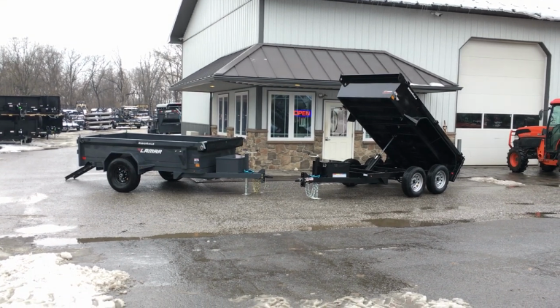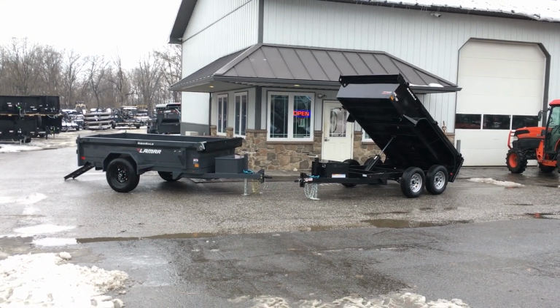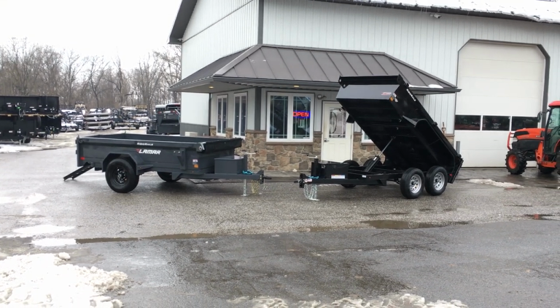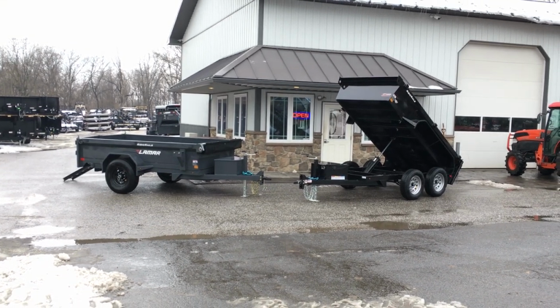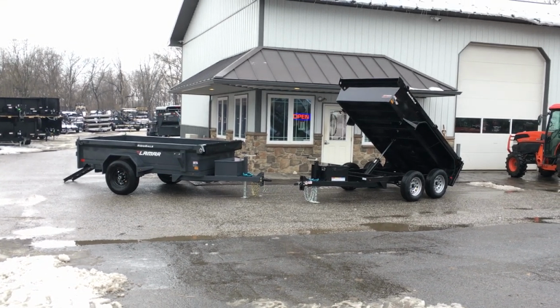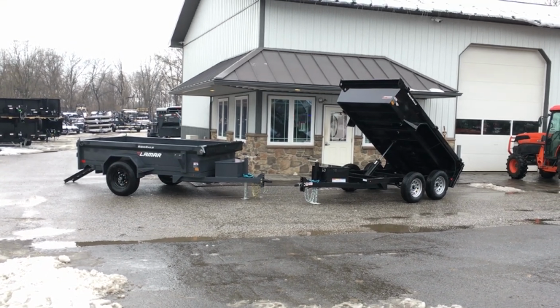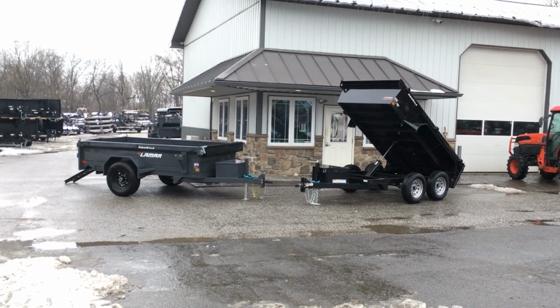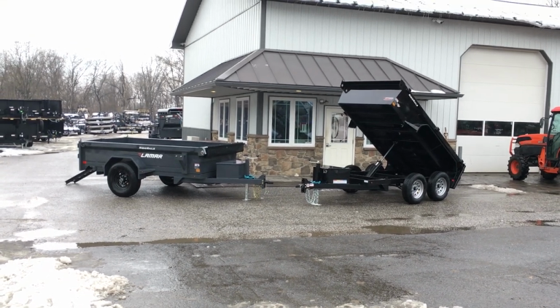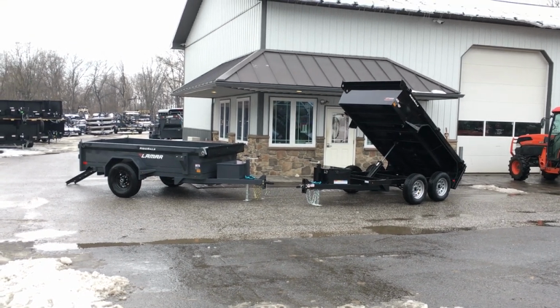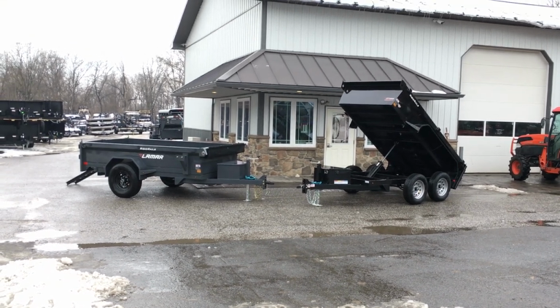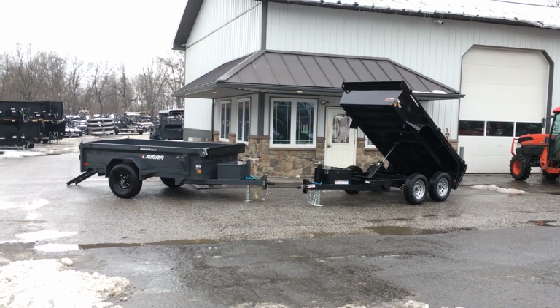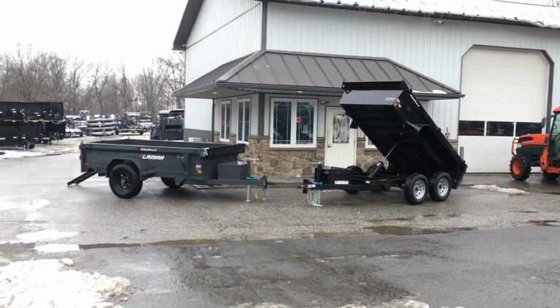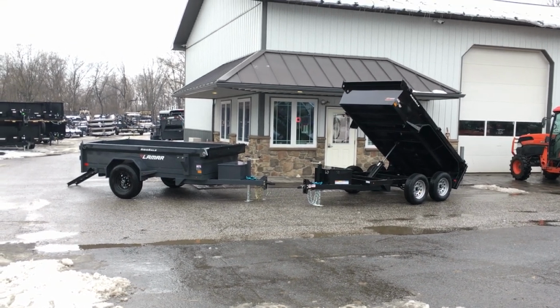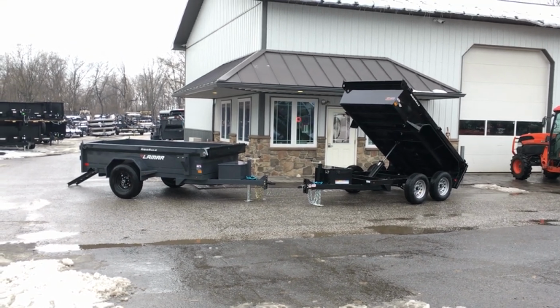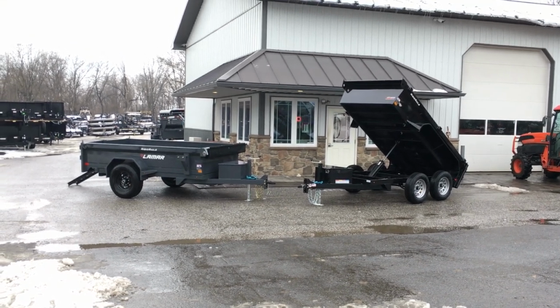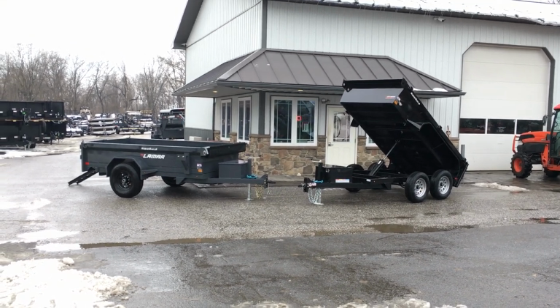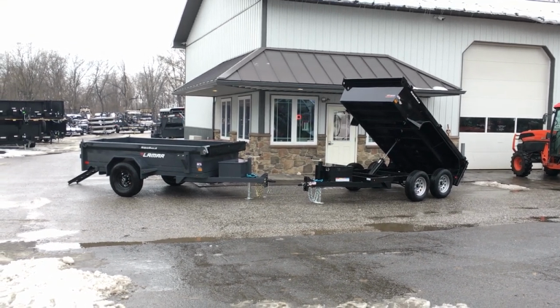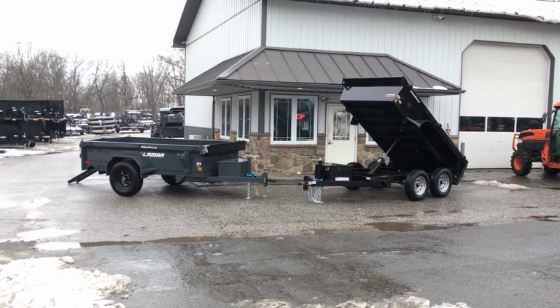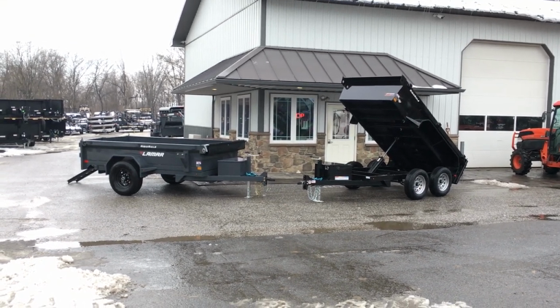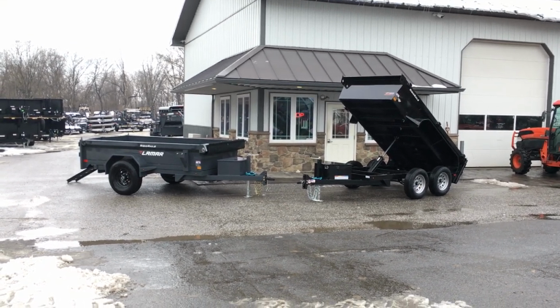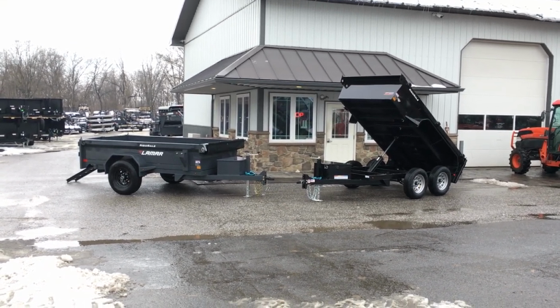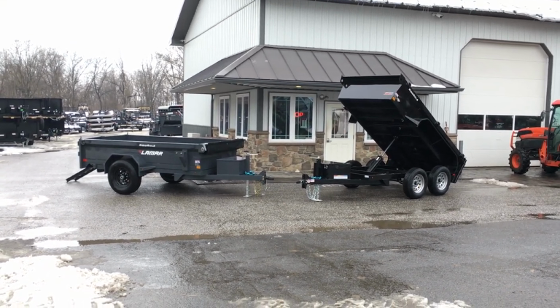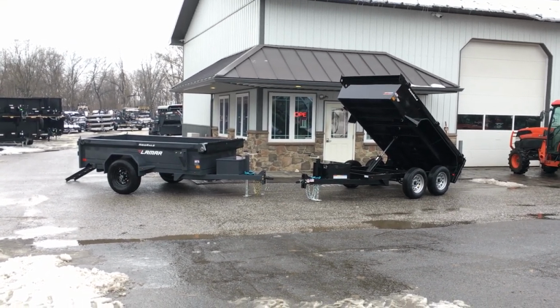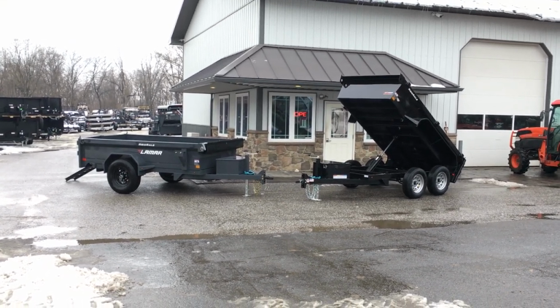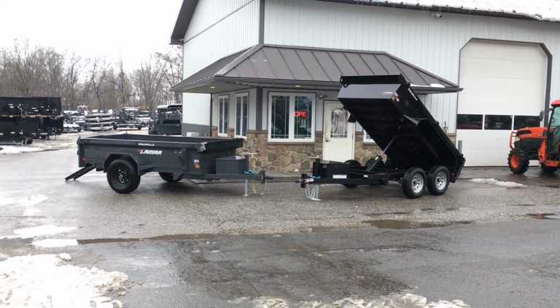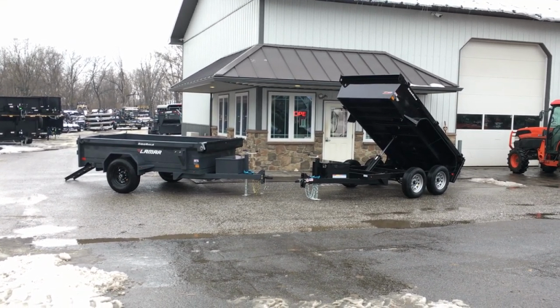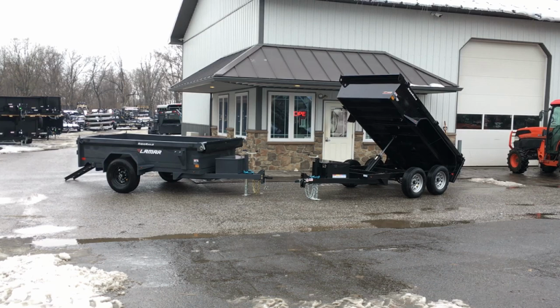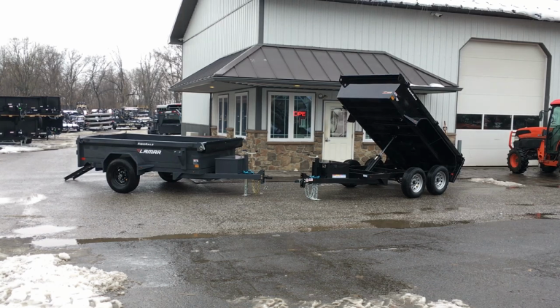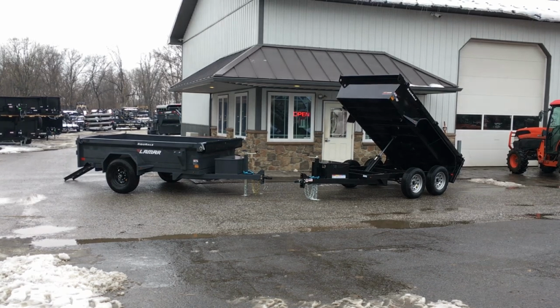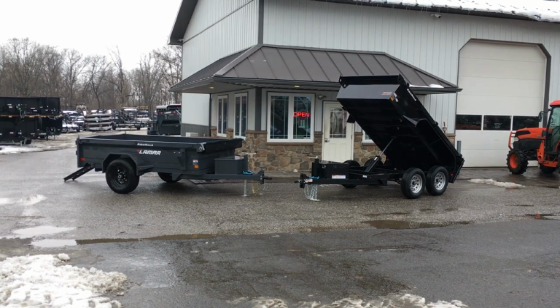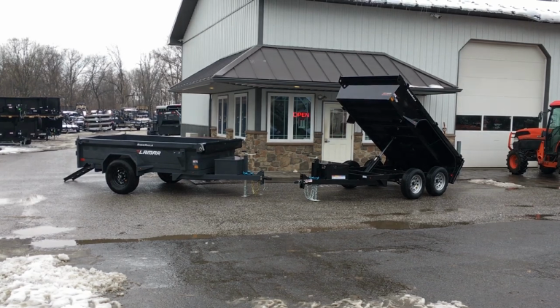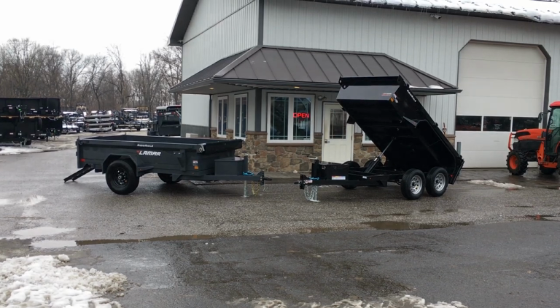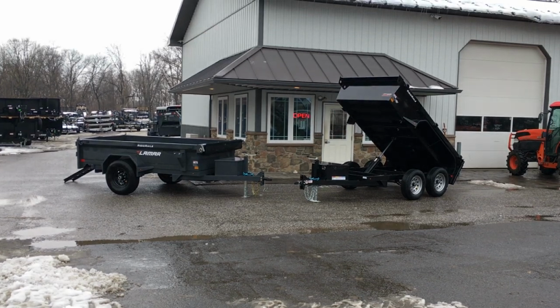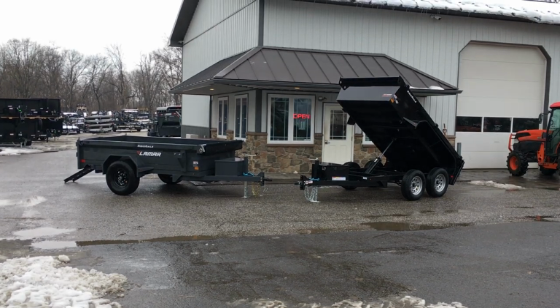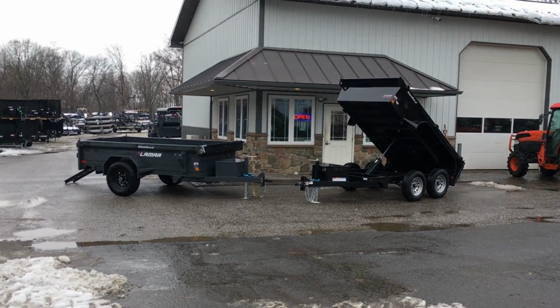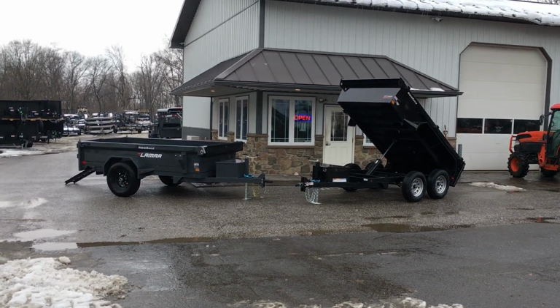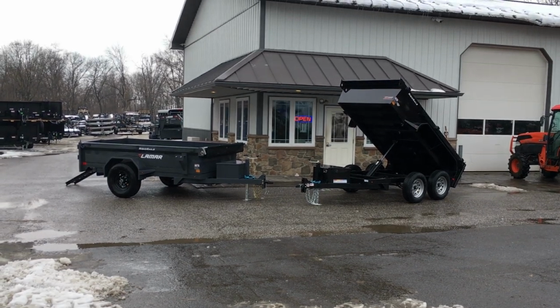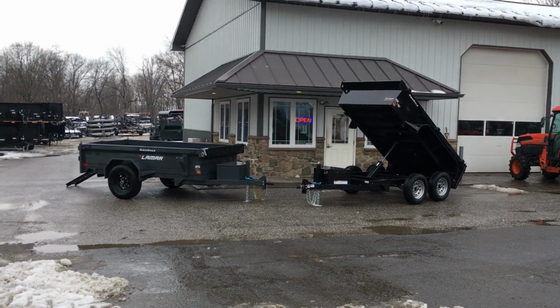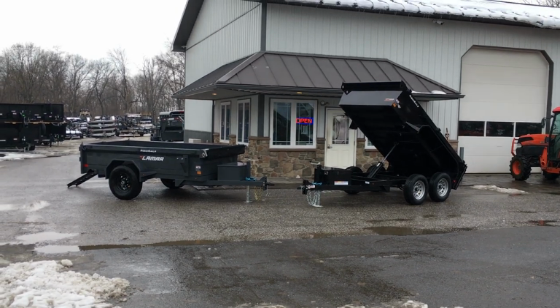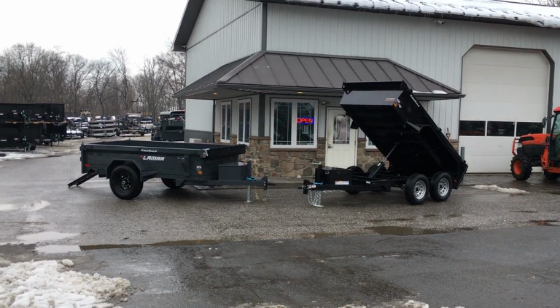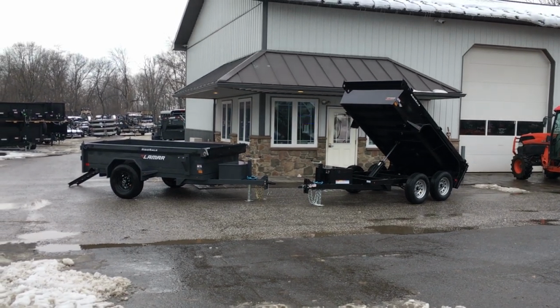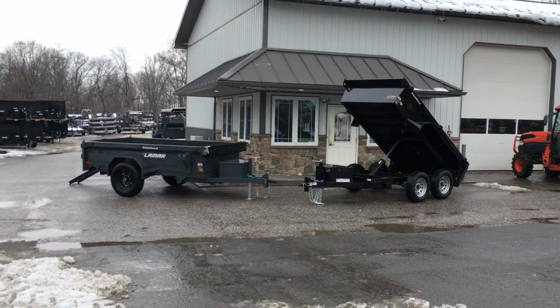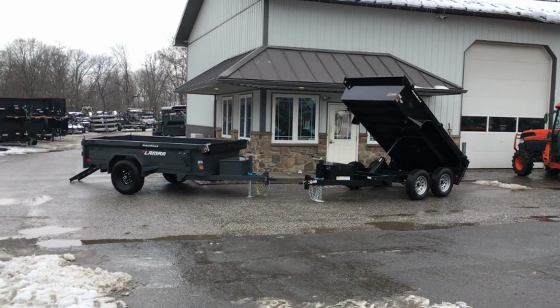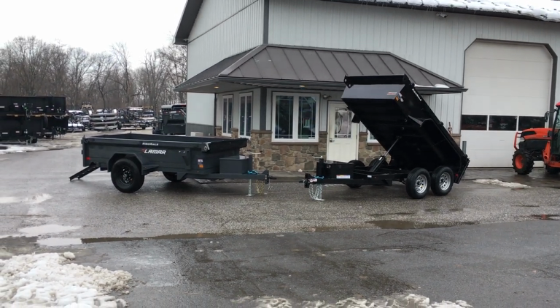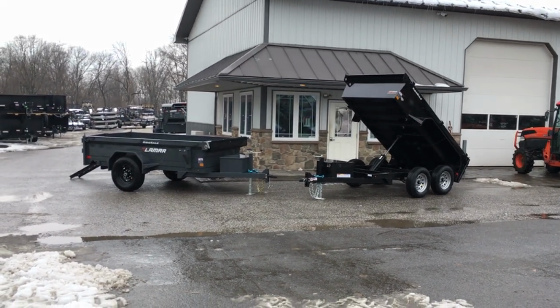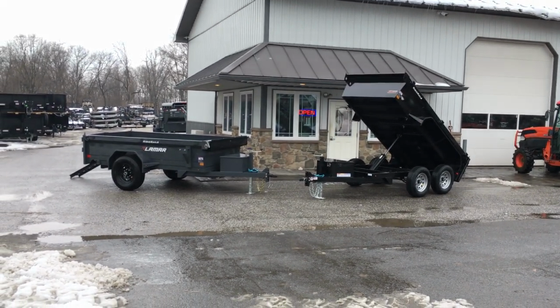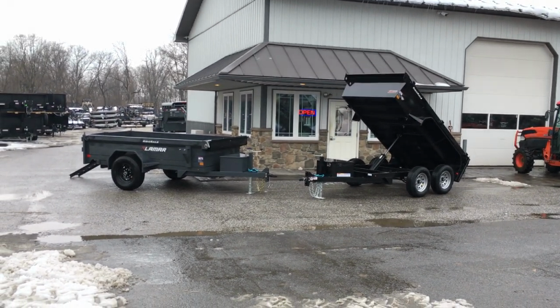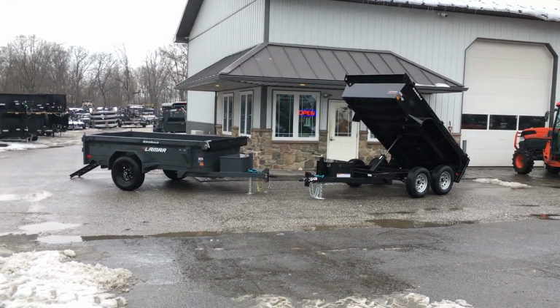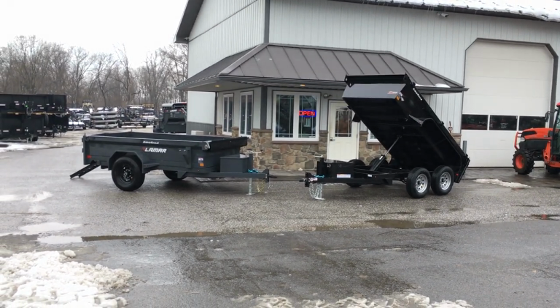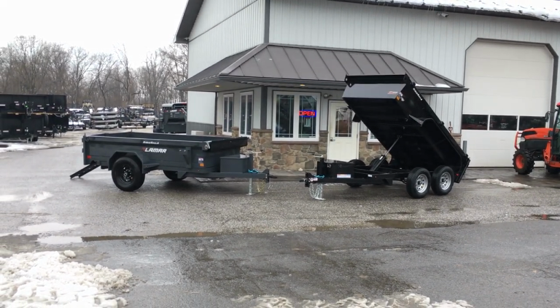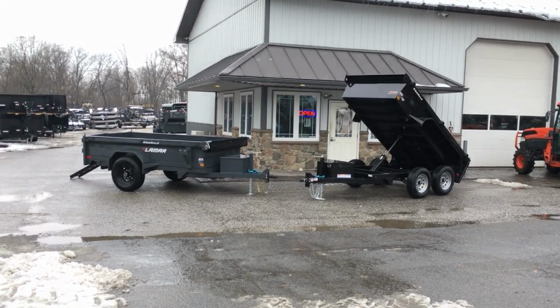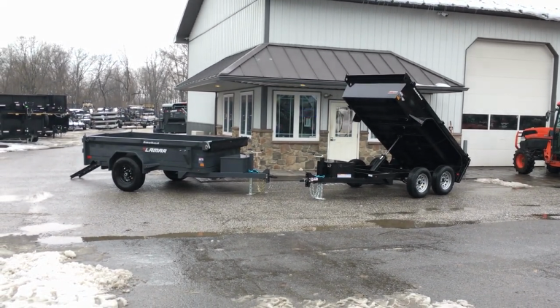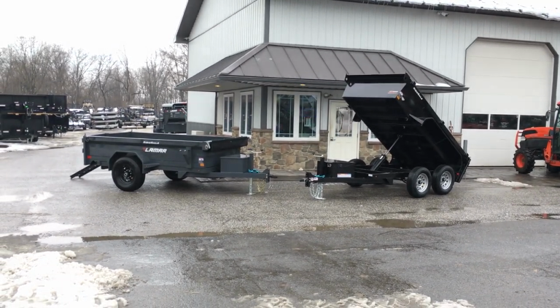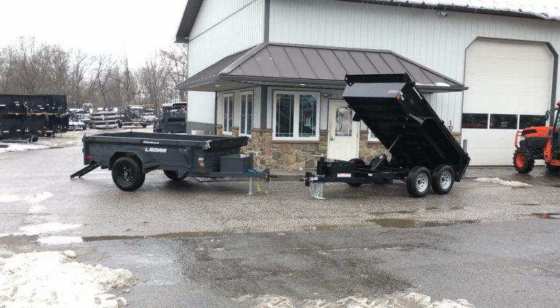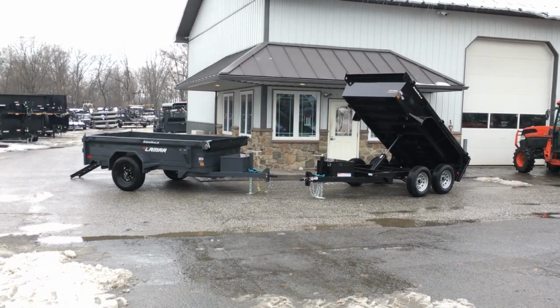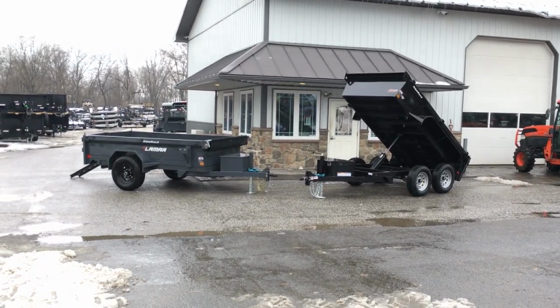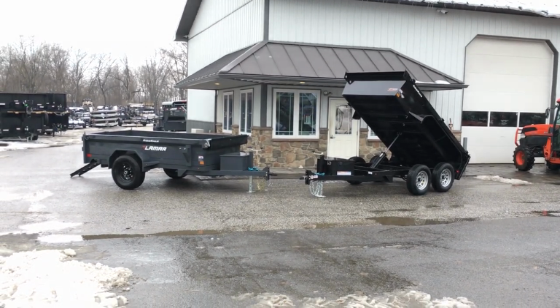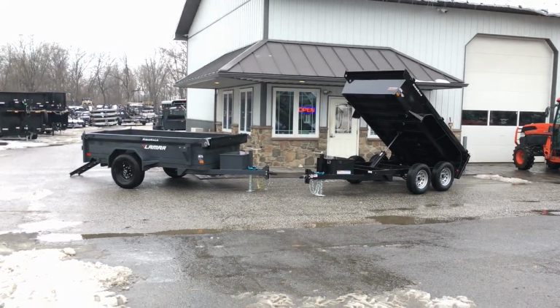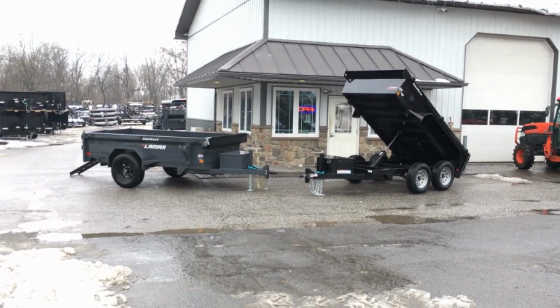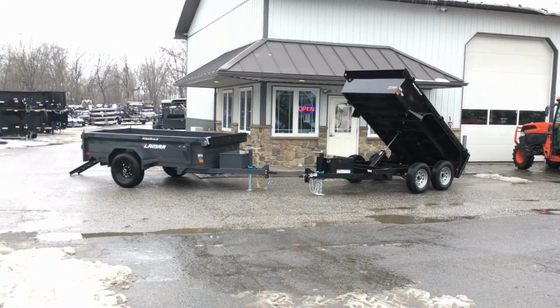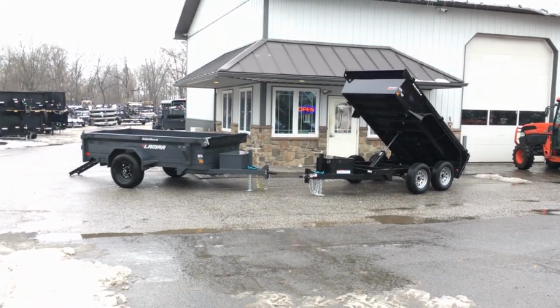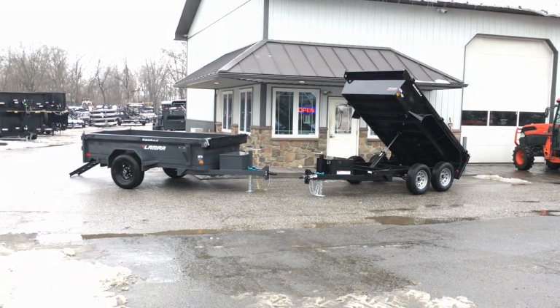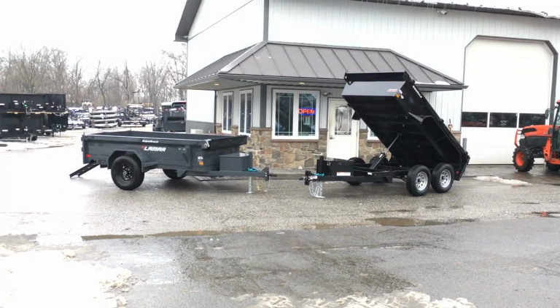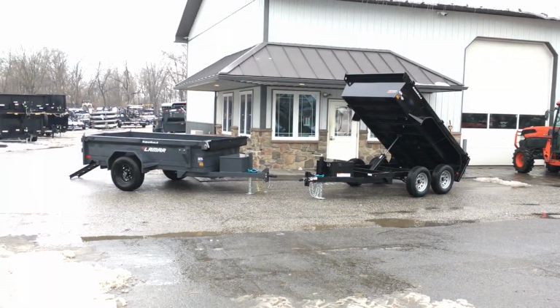Hey, this is Greg with Best Choice Trailers. Today we're going to take you for a walk around some Lamar dump trailers. Shown here are two of our most common dumps.